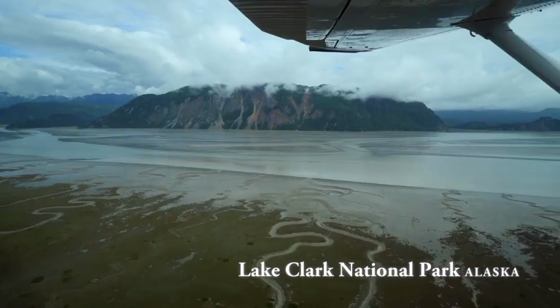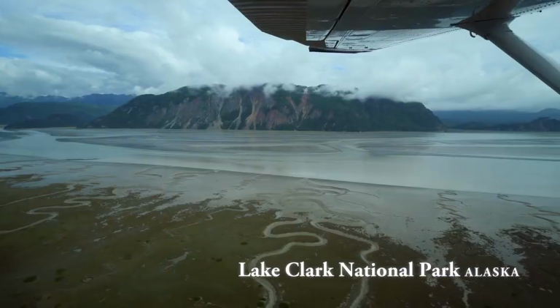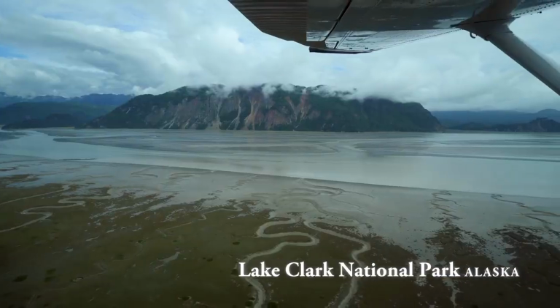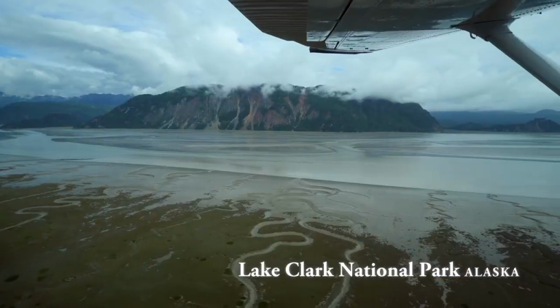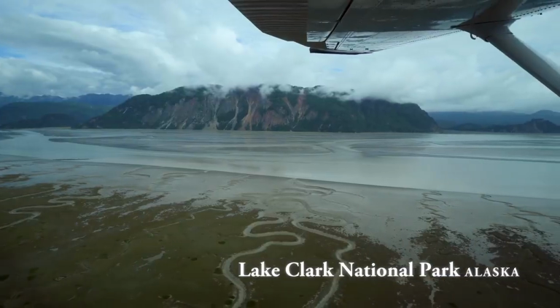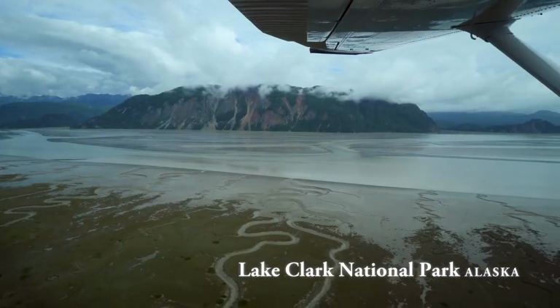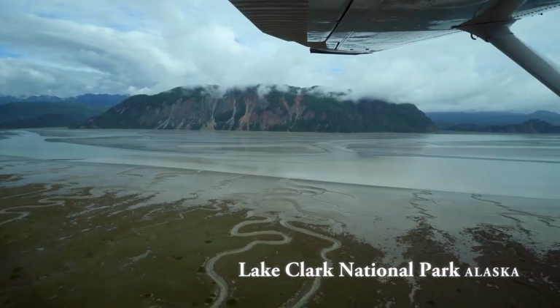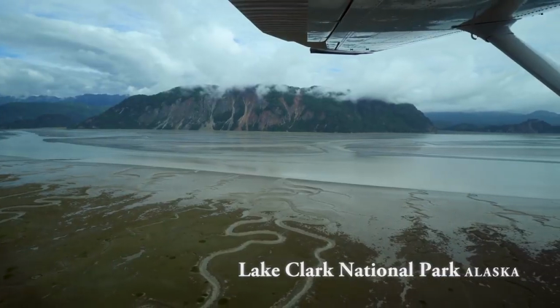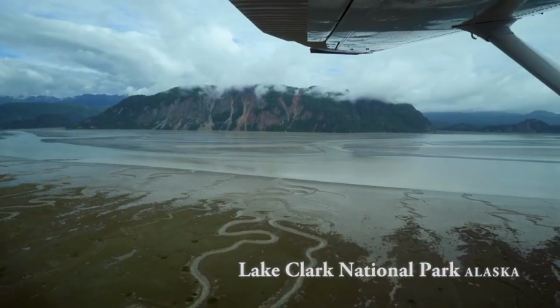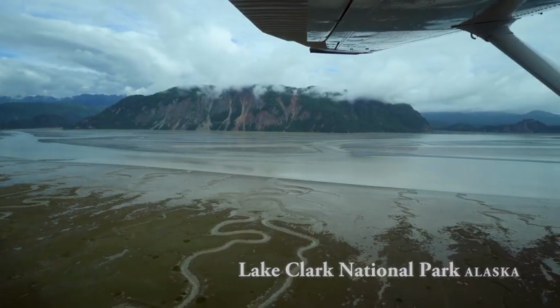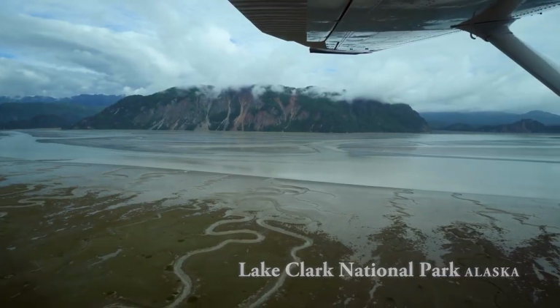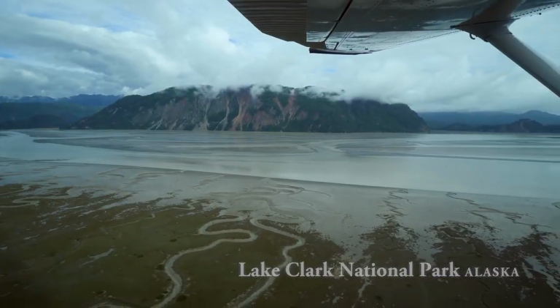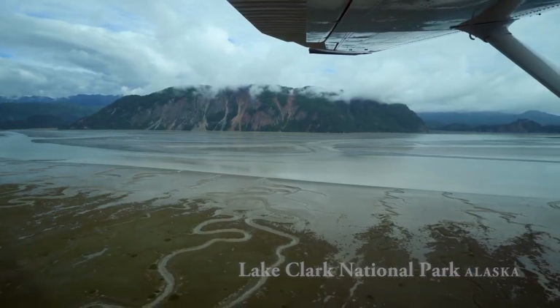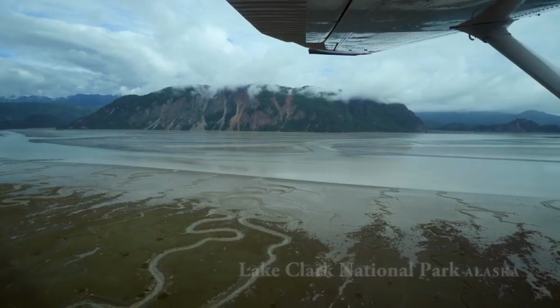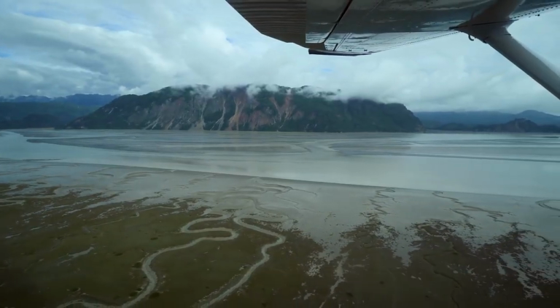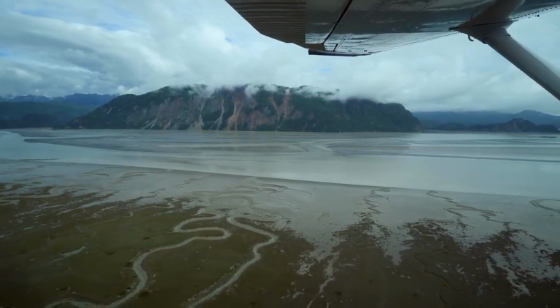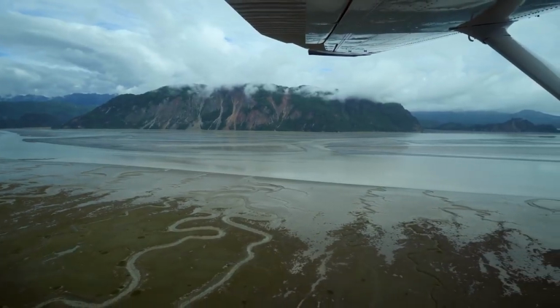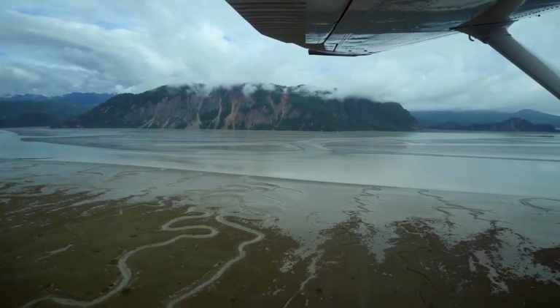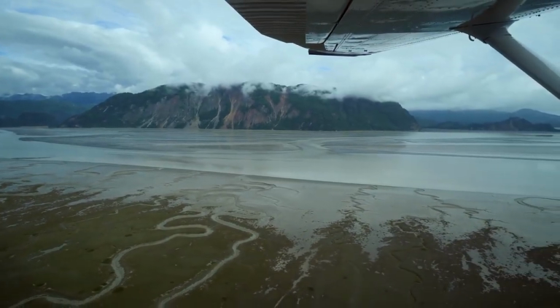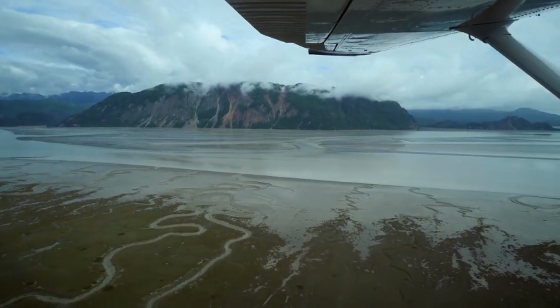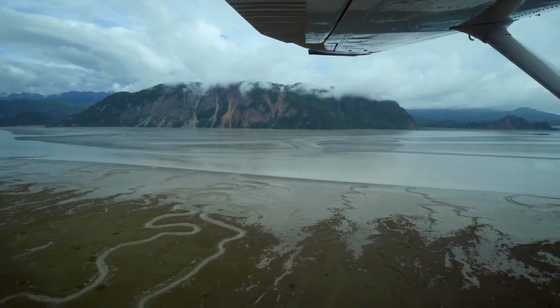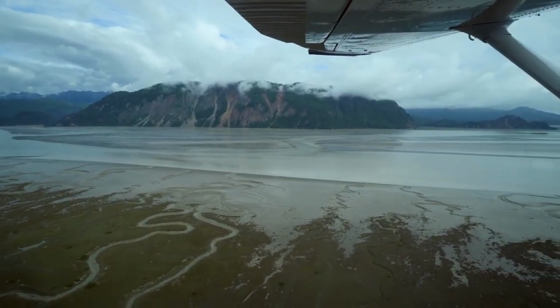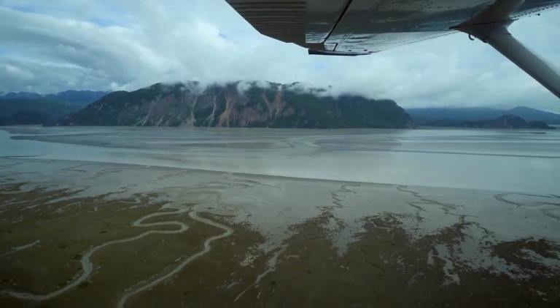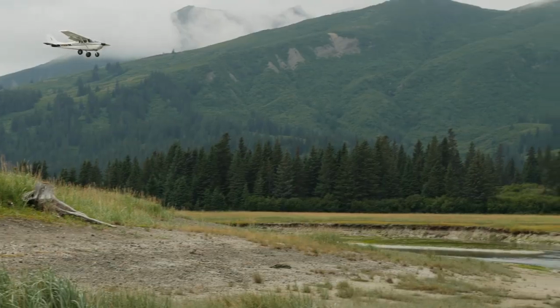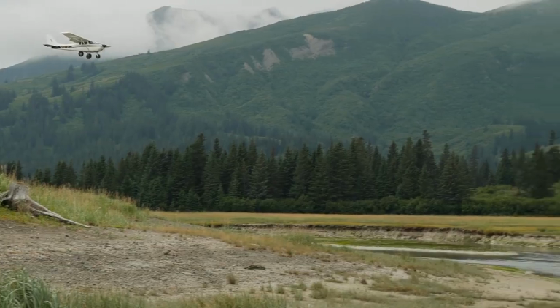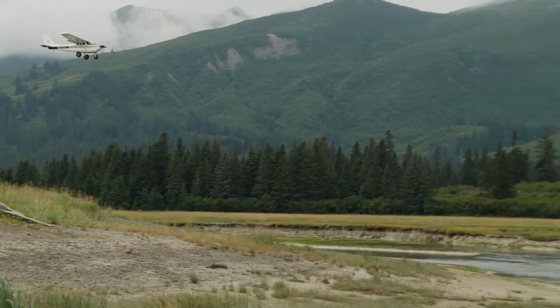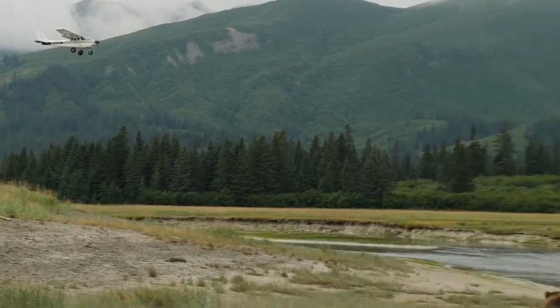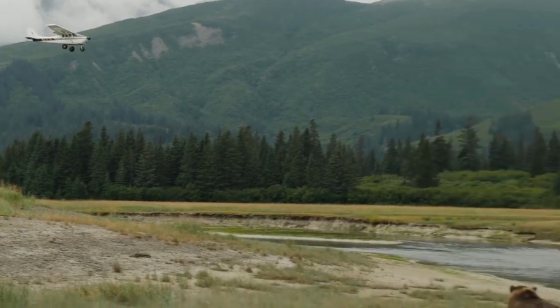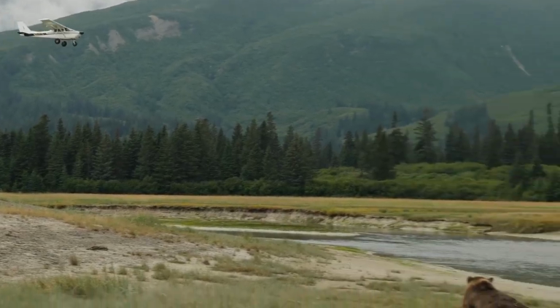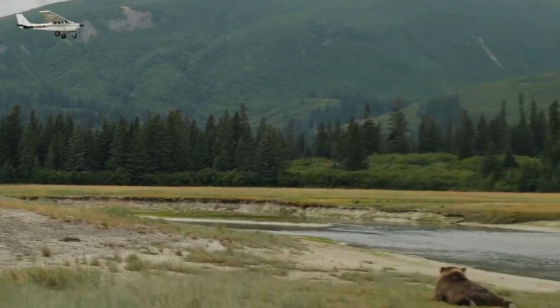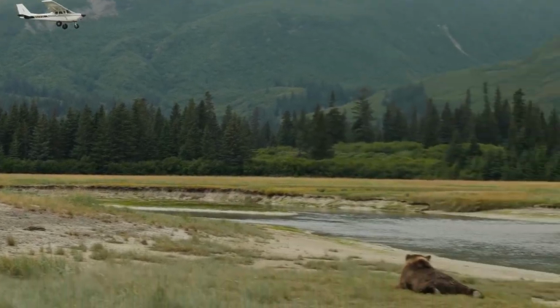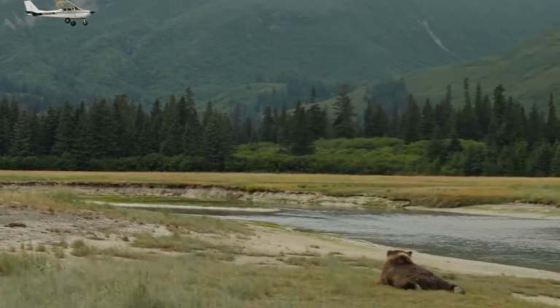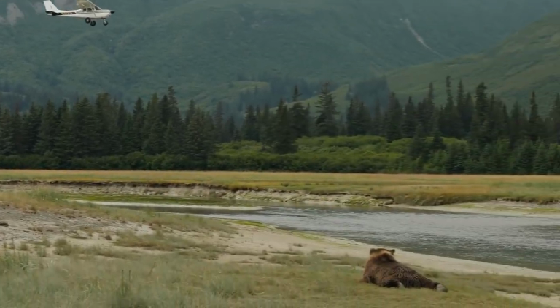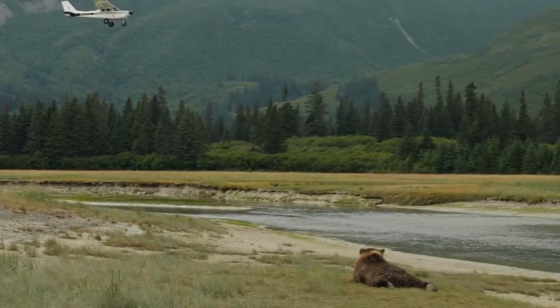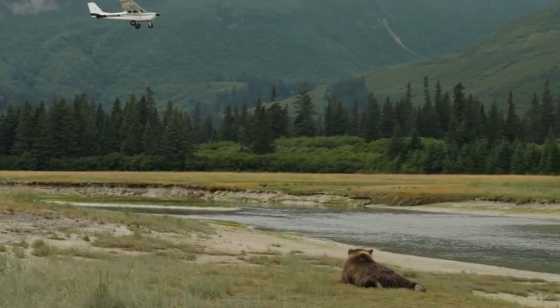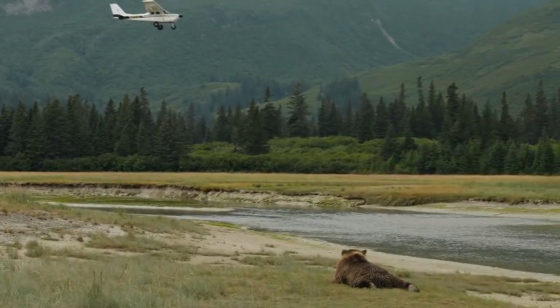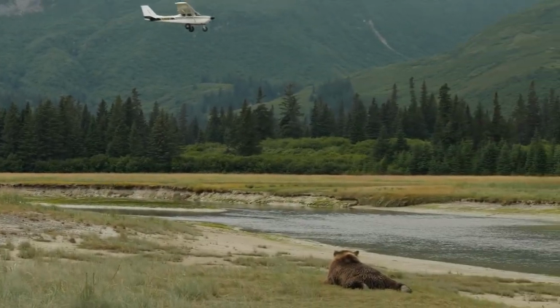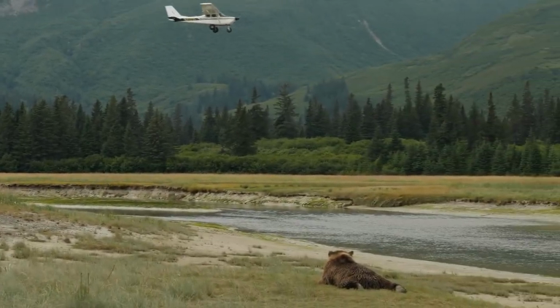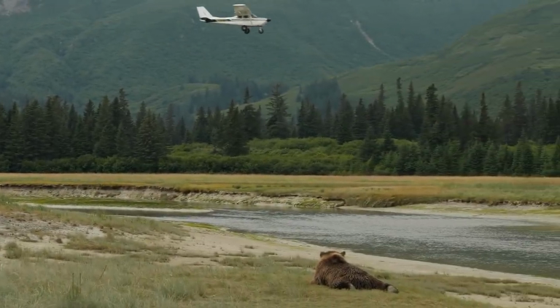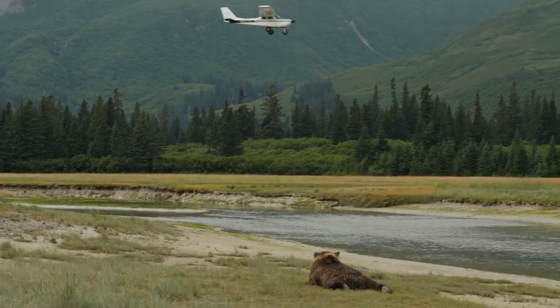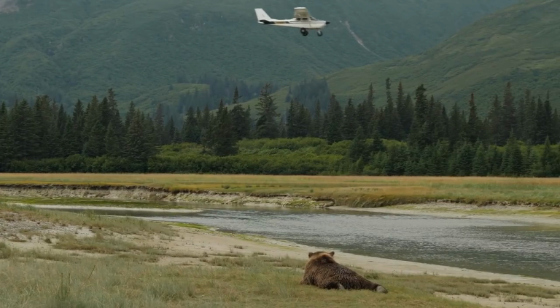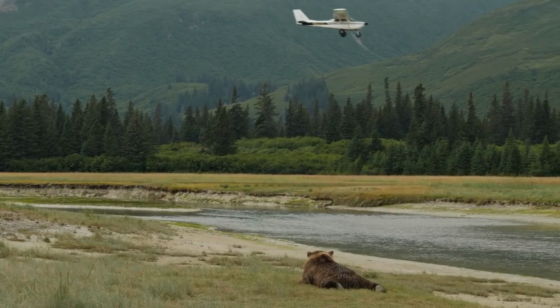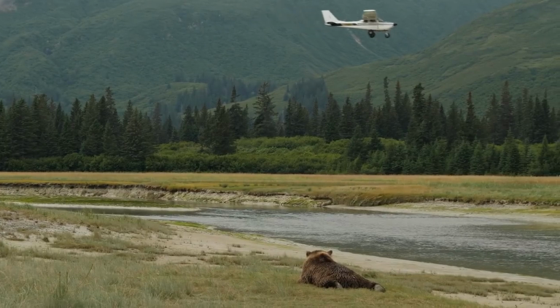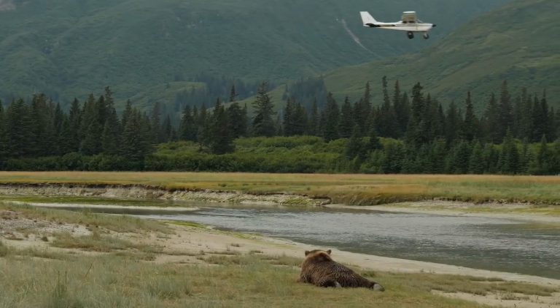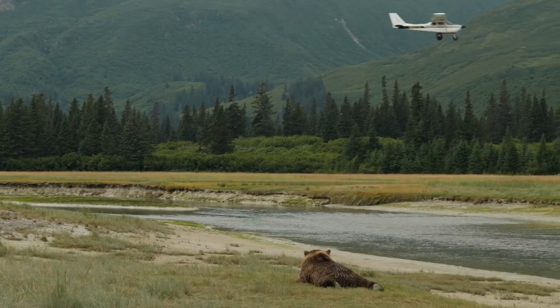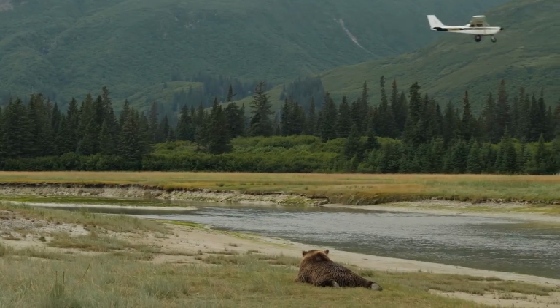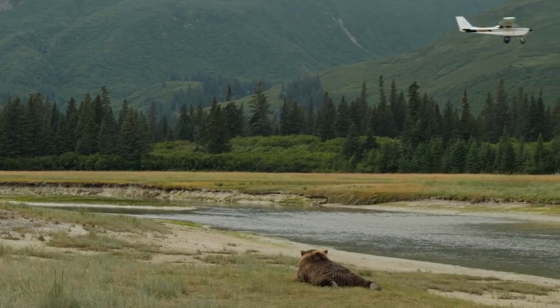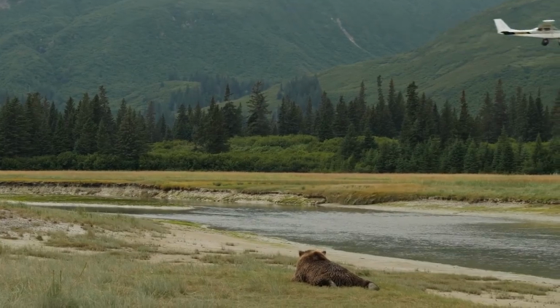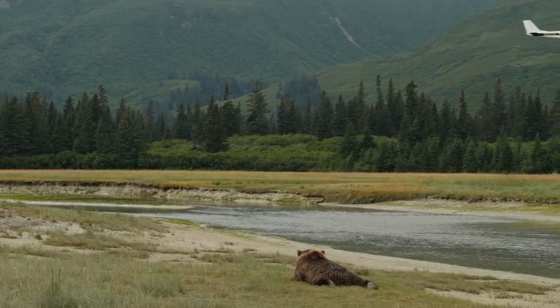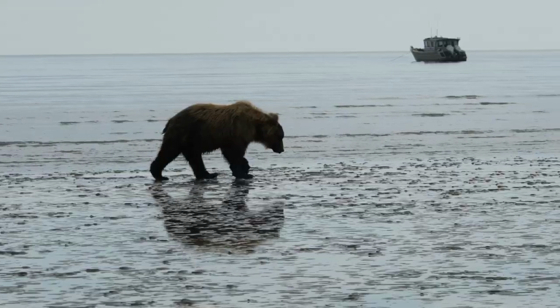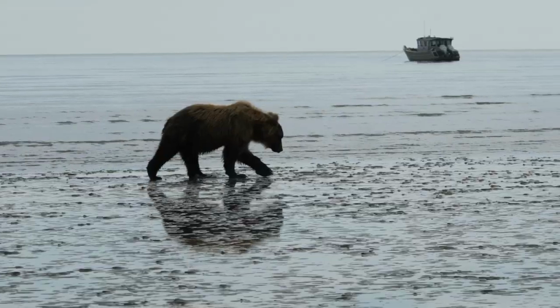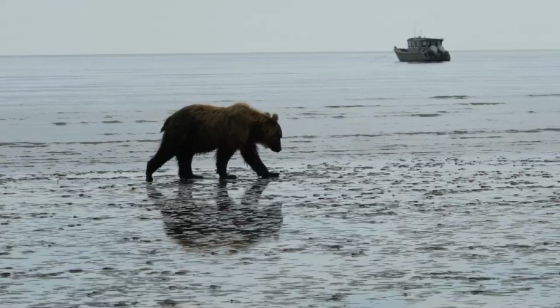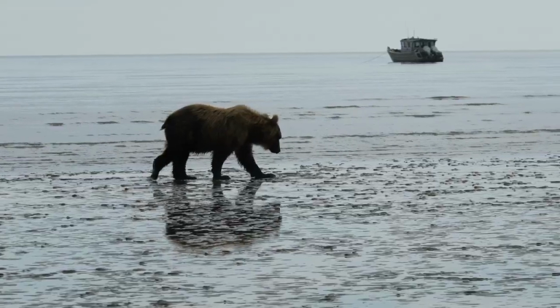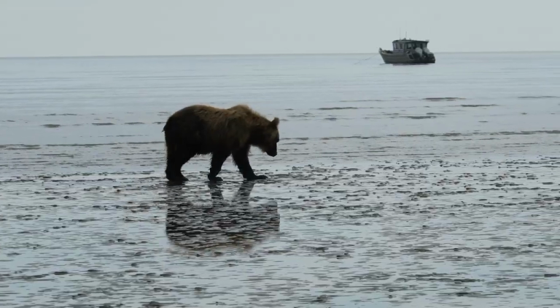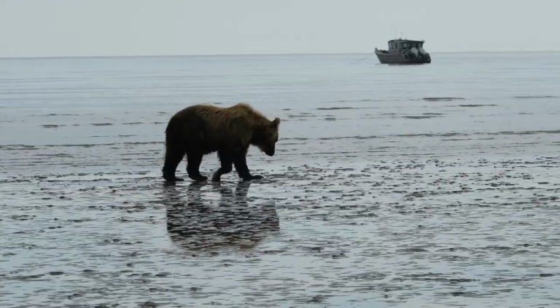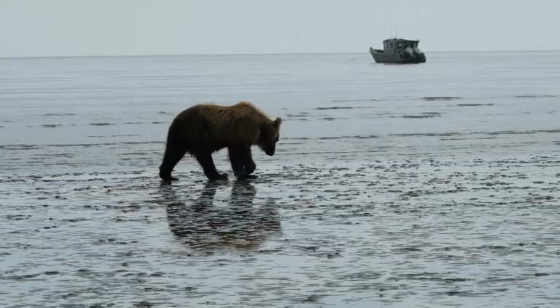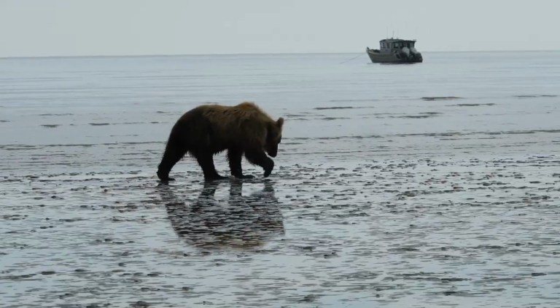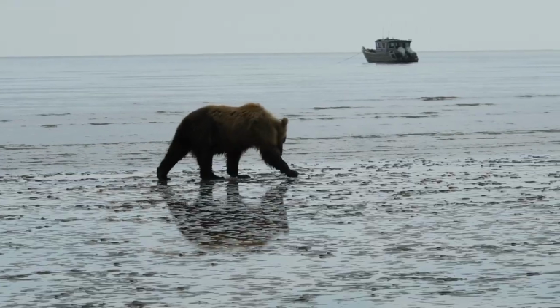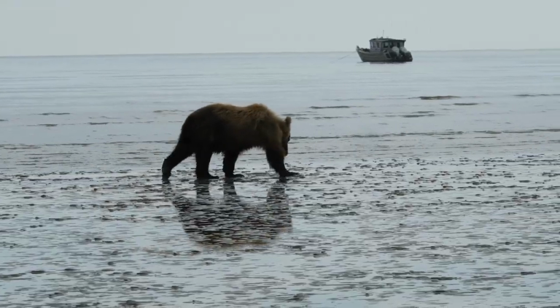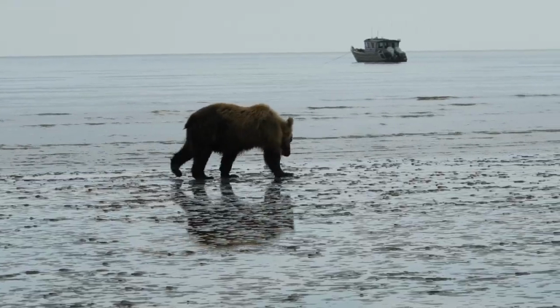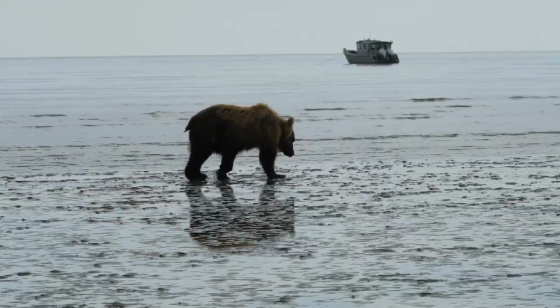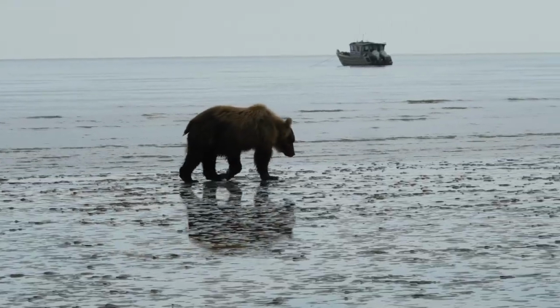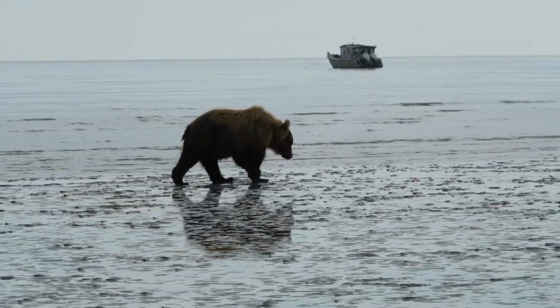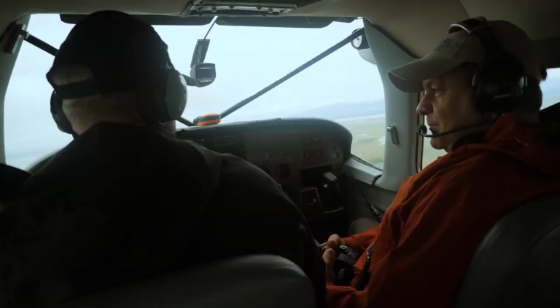We're in Lake Clark National Park. It's a very remote location — there are no roads in here. The only way to get here is by bush plane or boat.